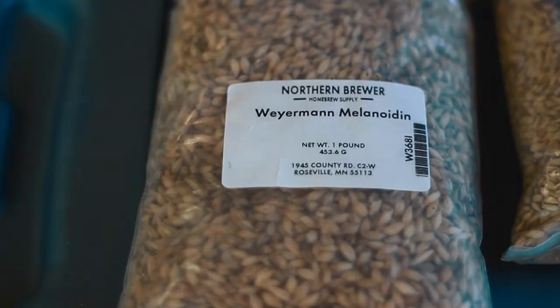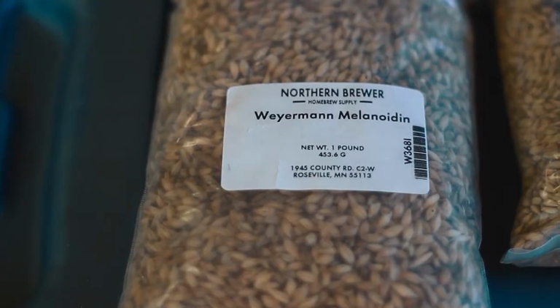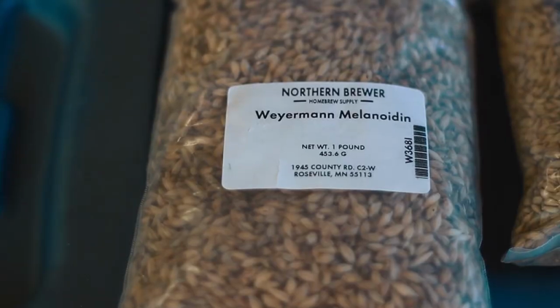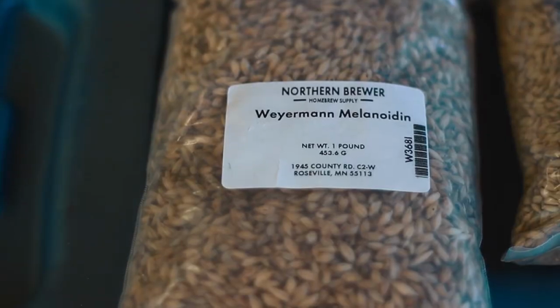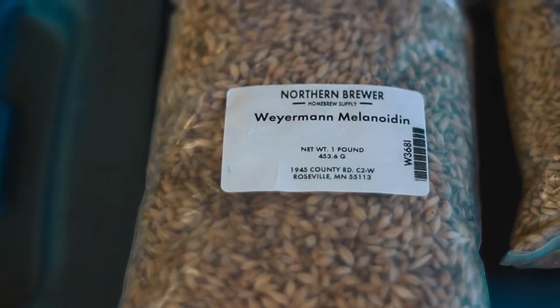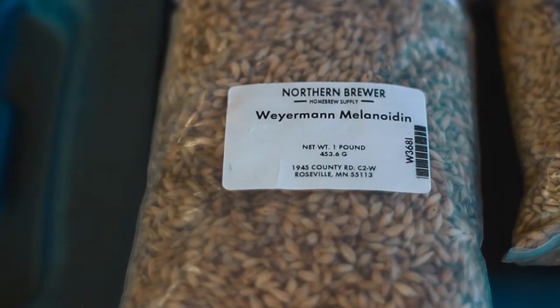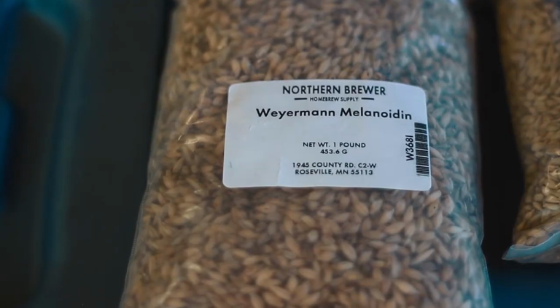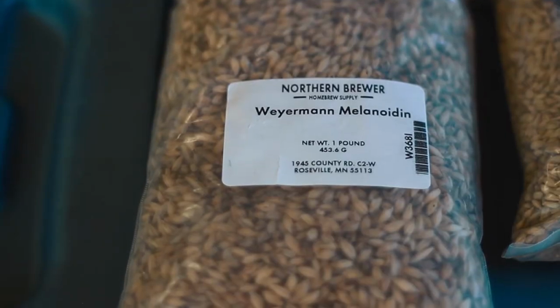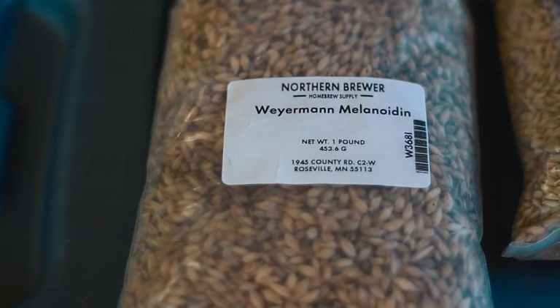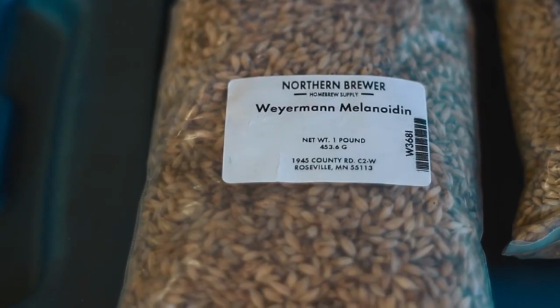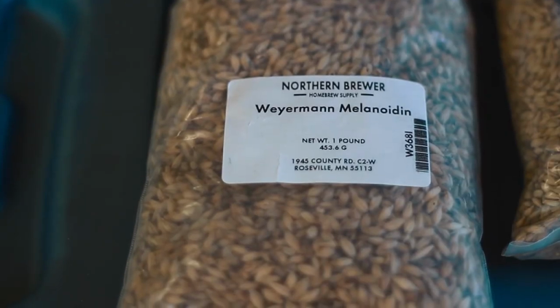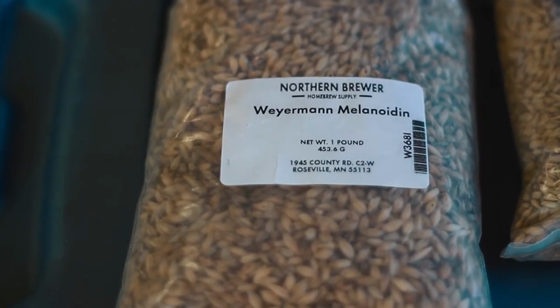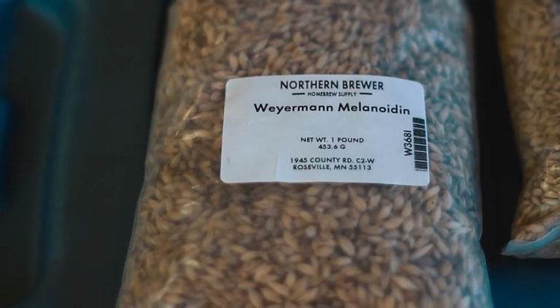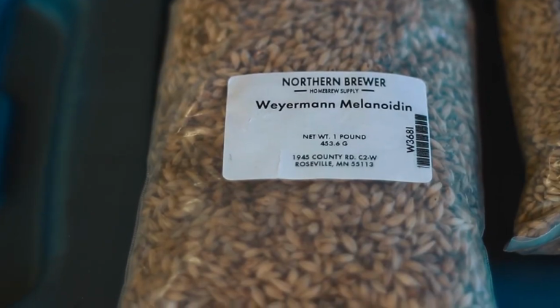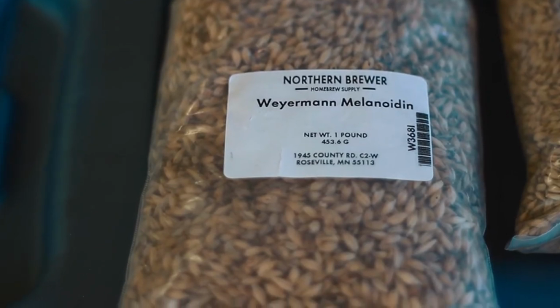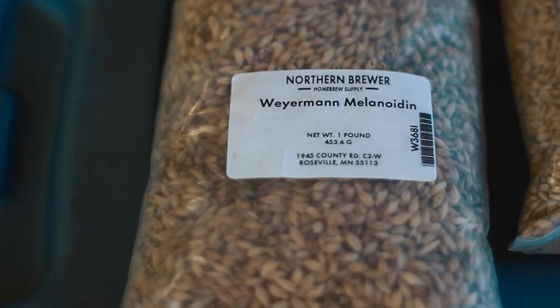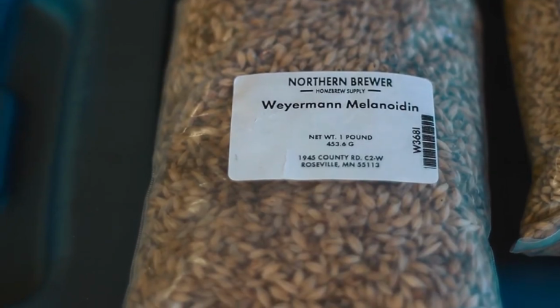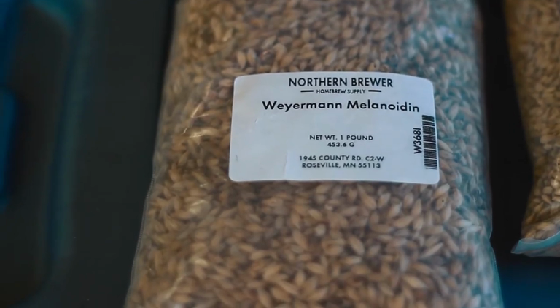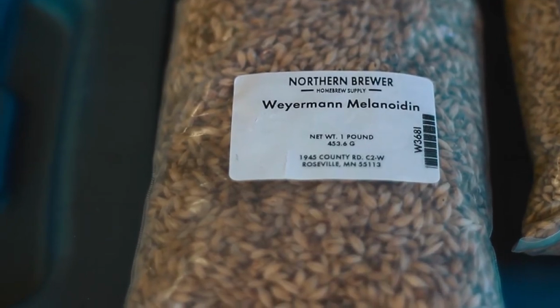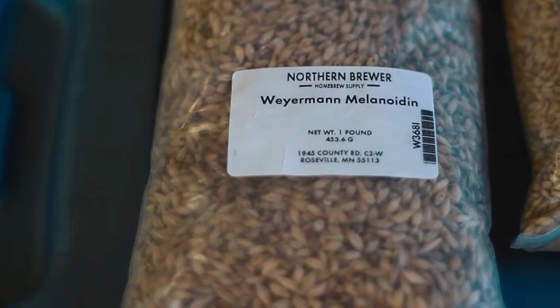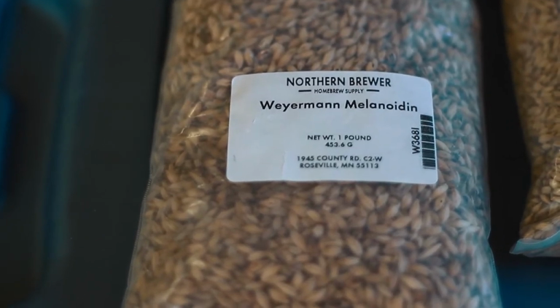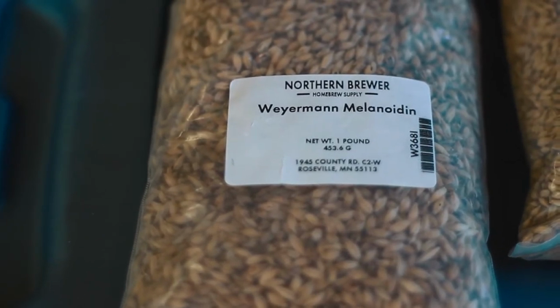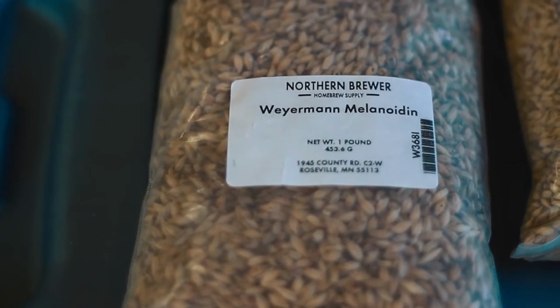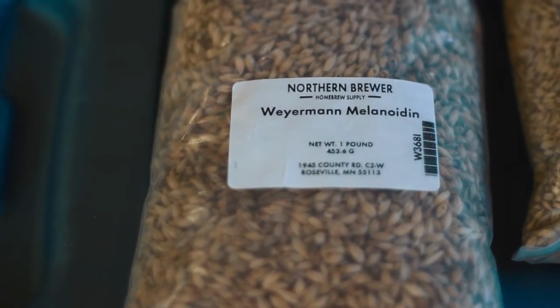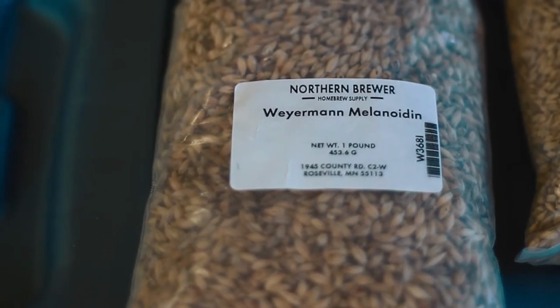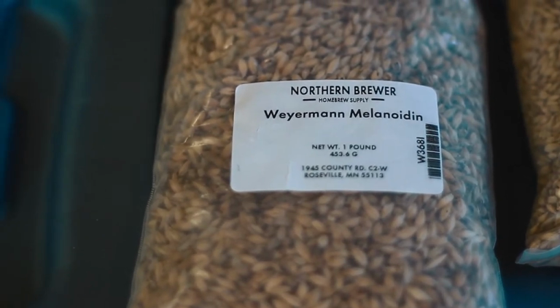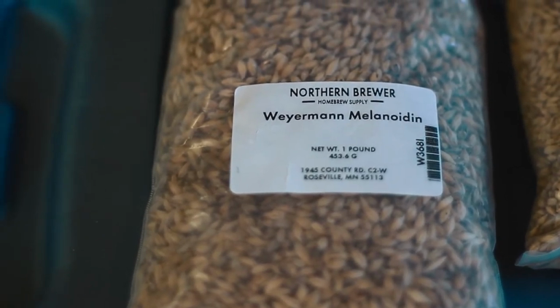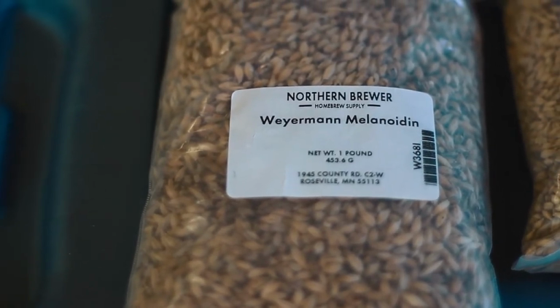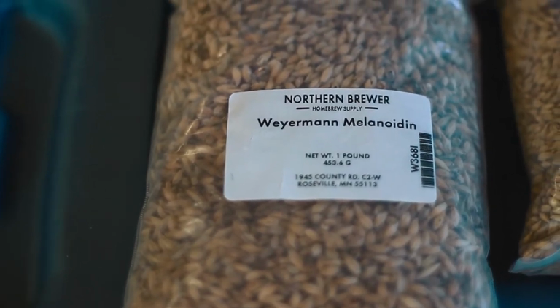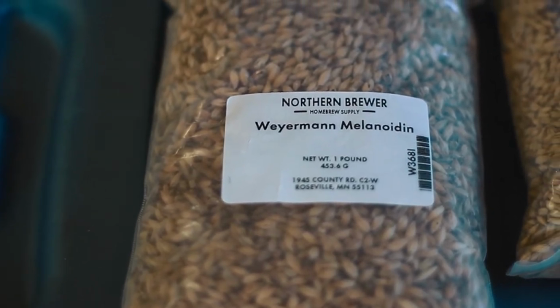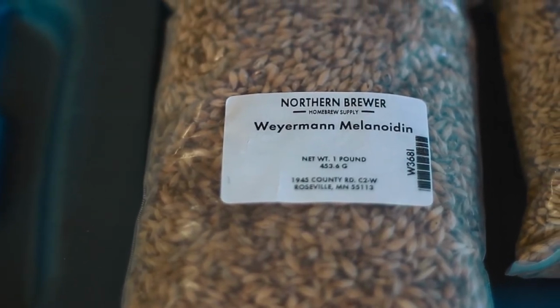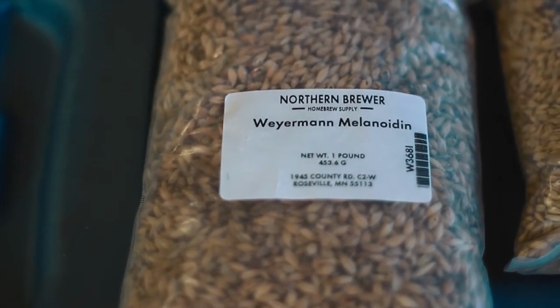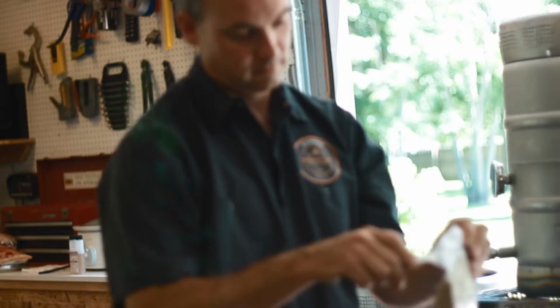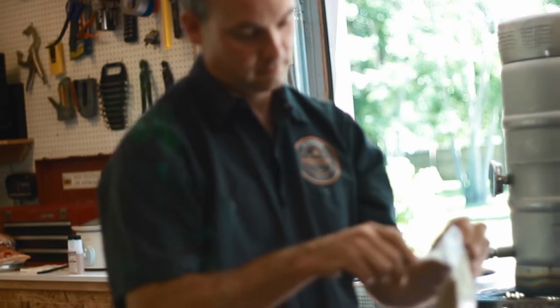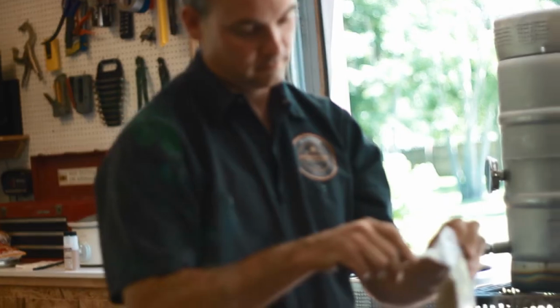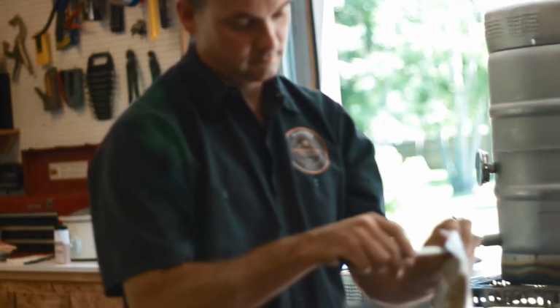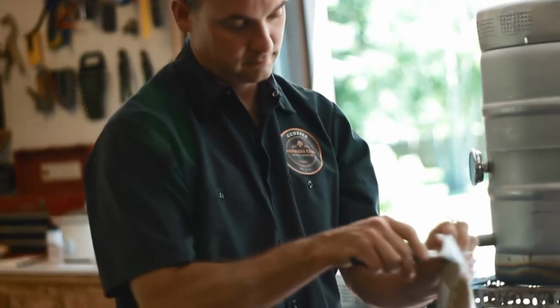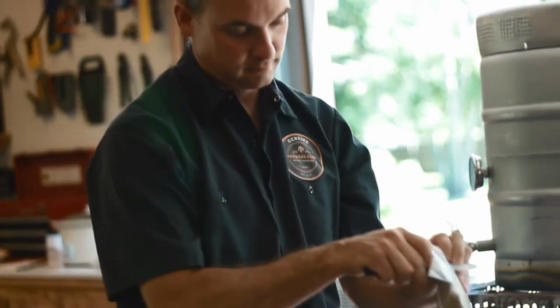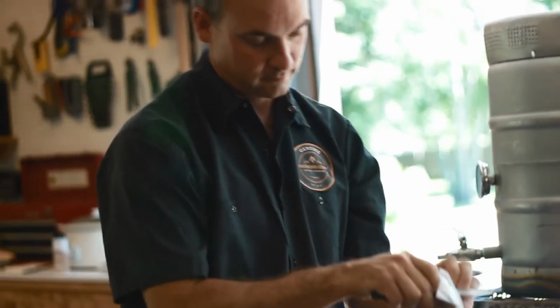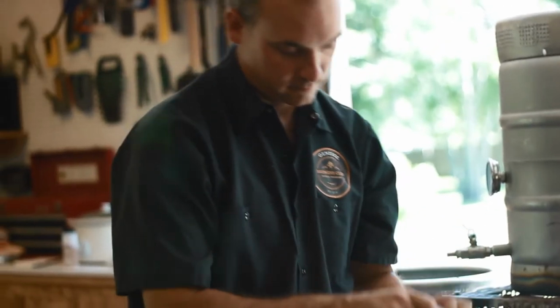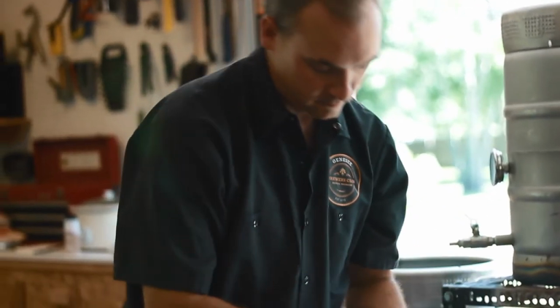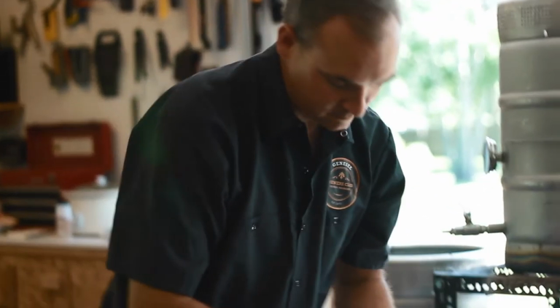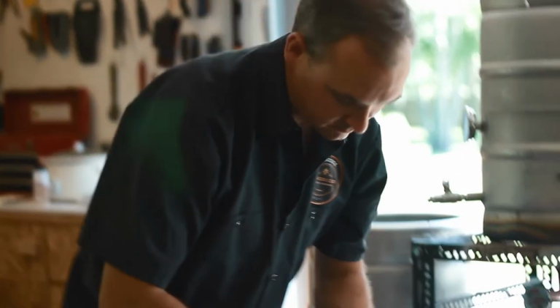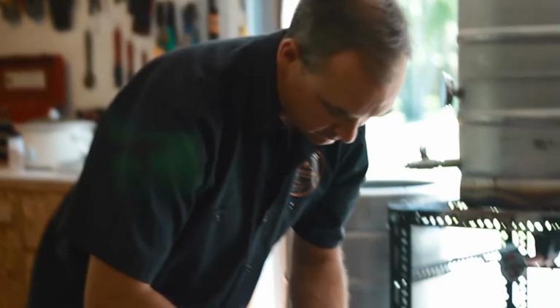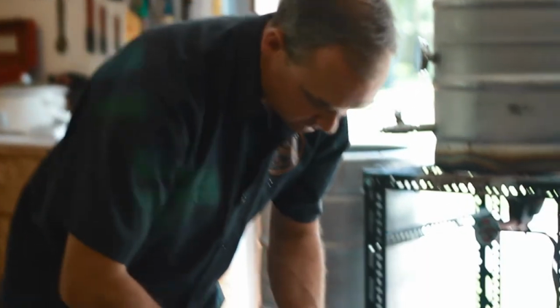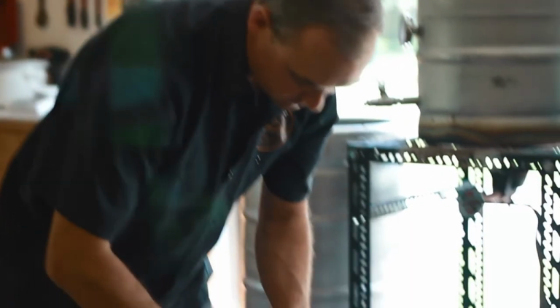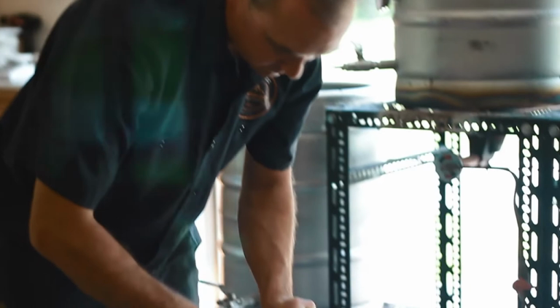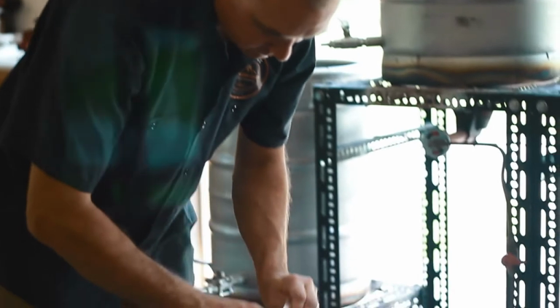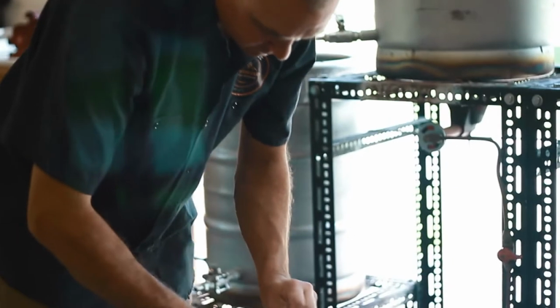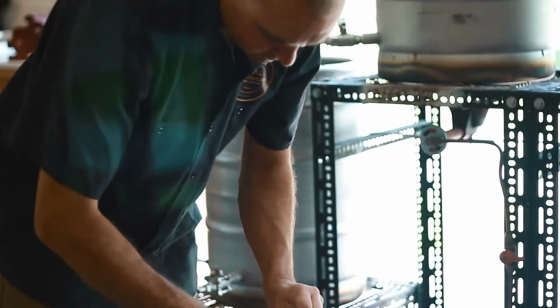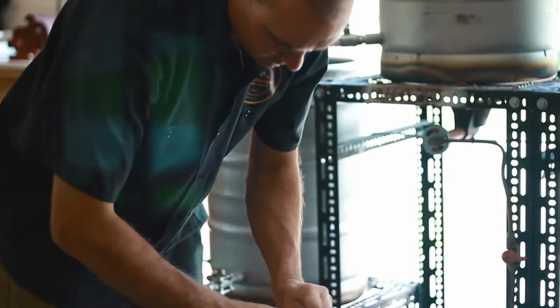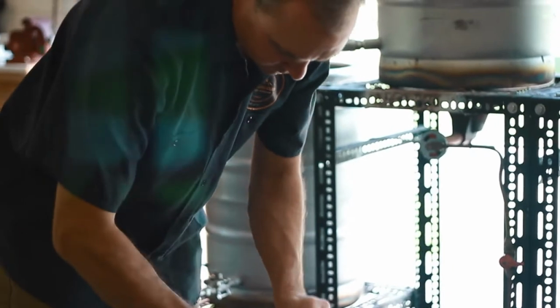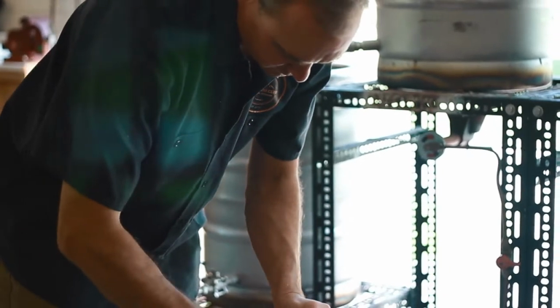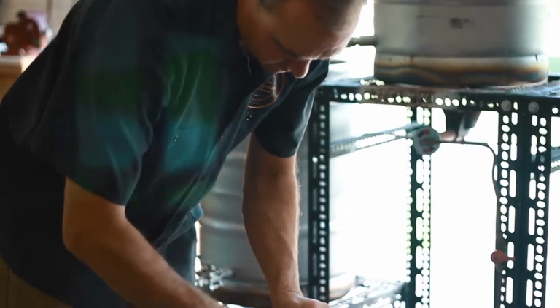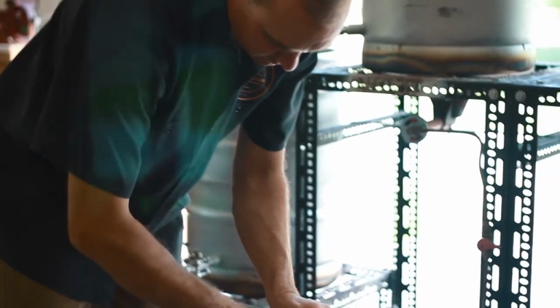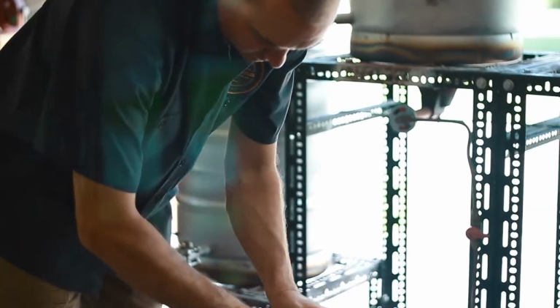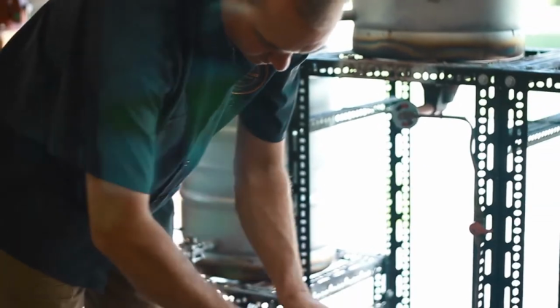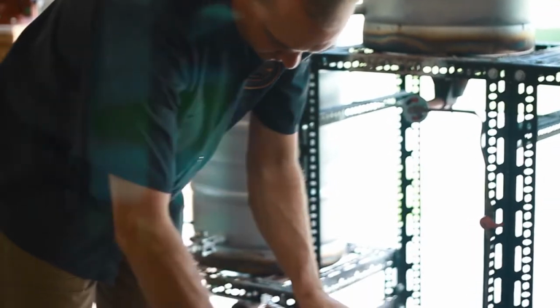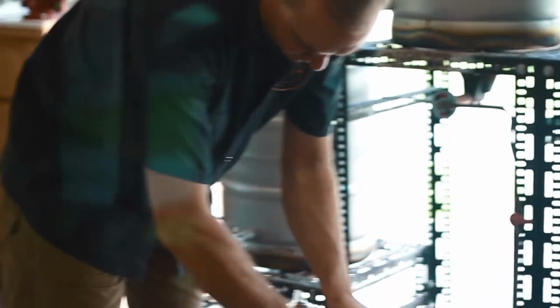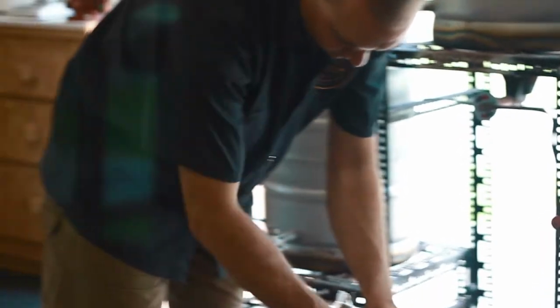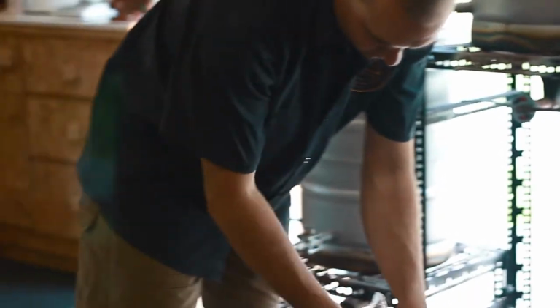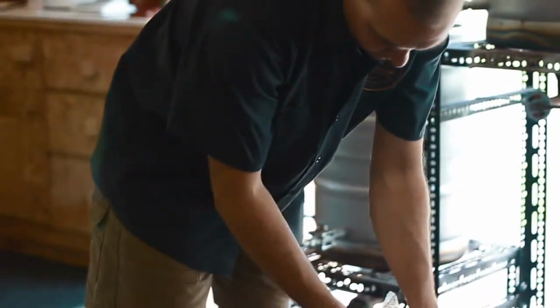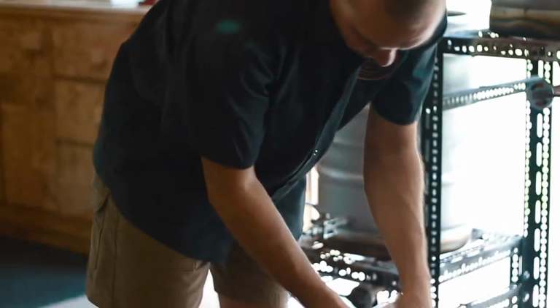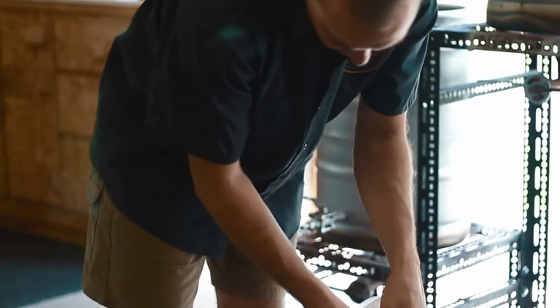And we'll also be adding a pound of melanoidin malt, which will increase the maltiness, as well as provide a nice, deep, rich red color to our beer.